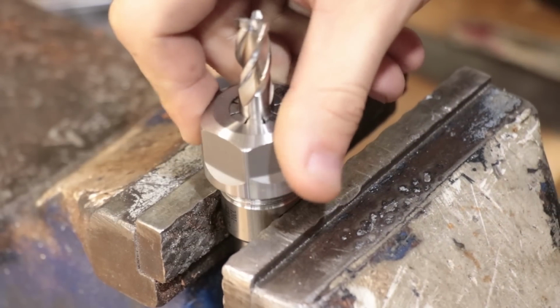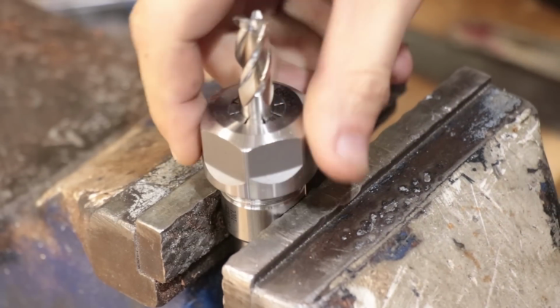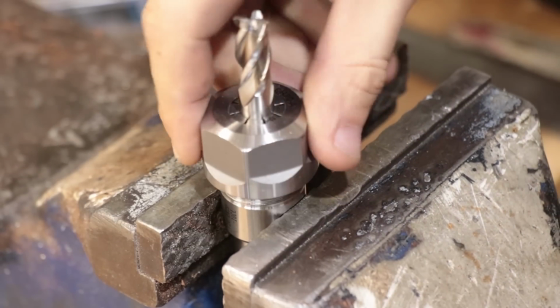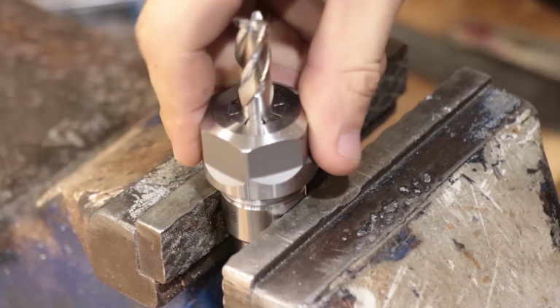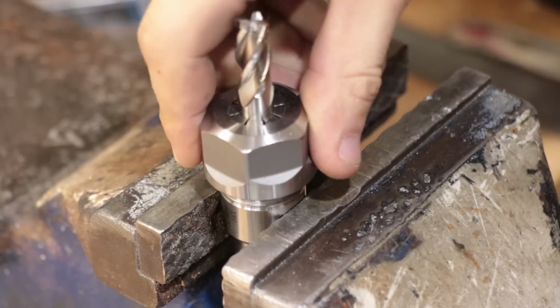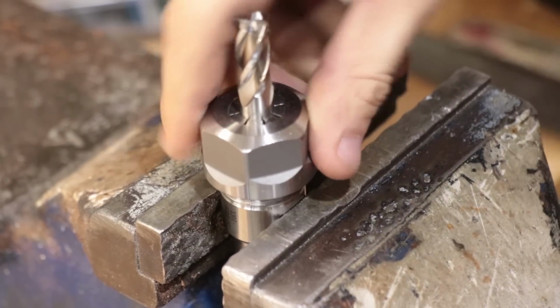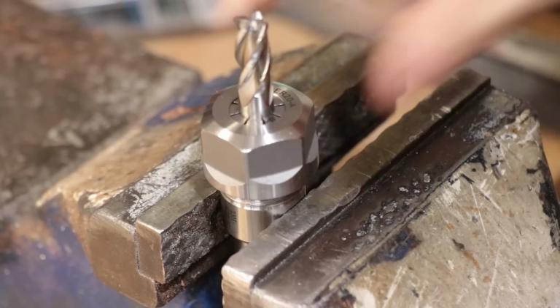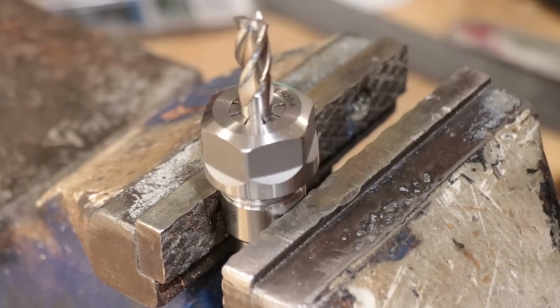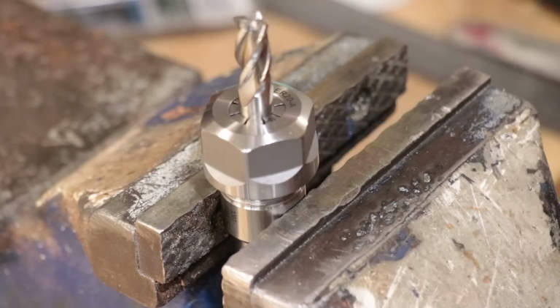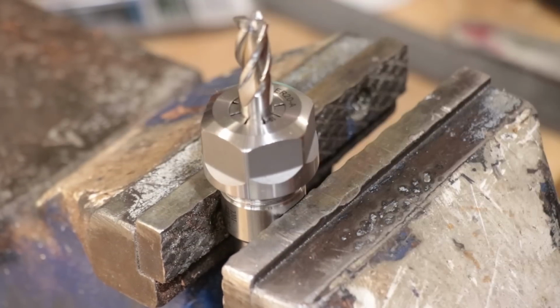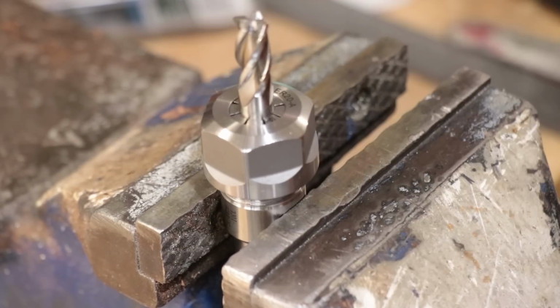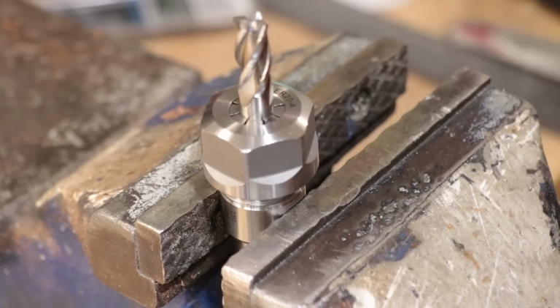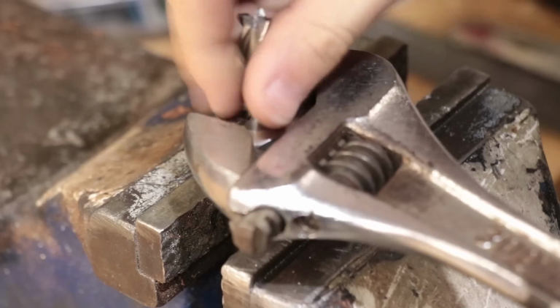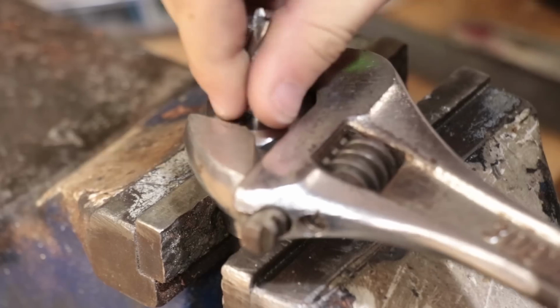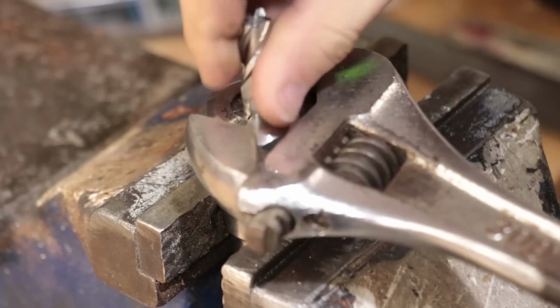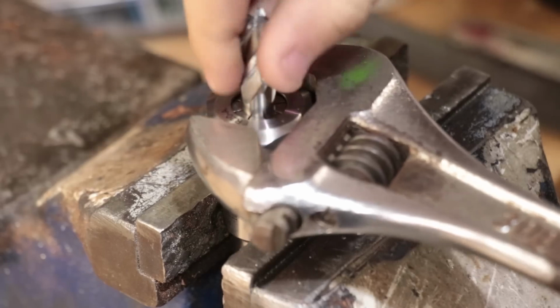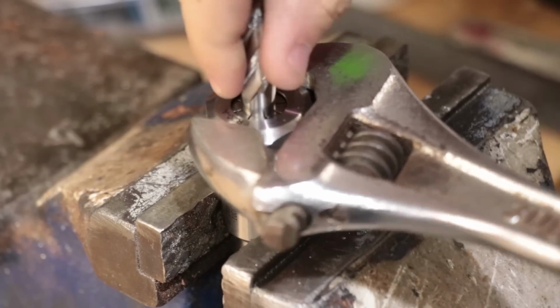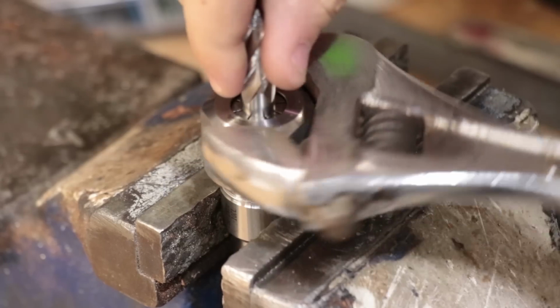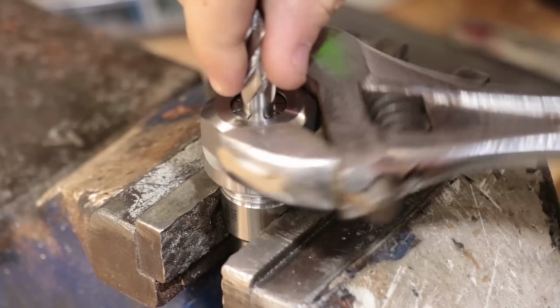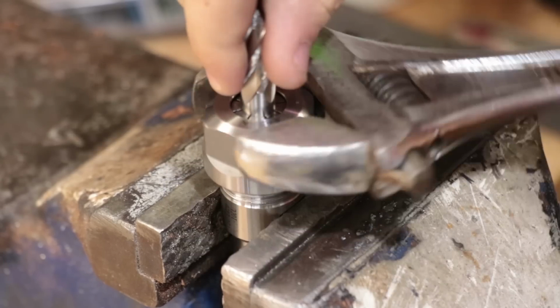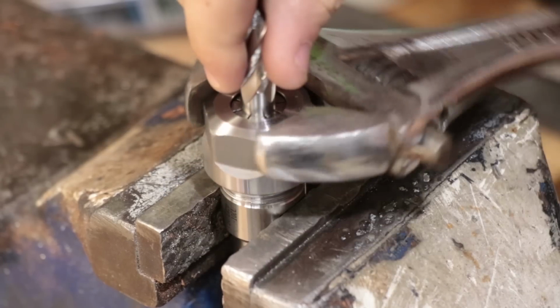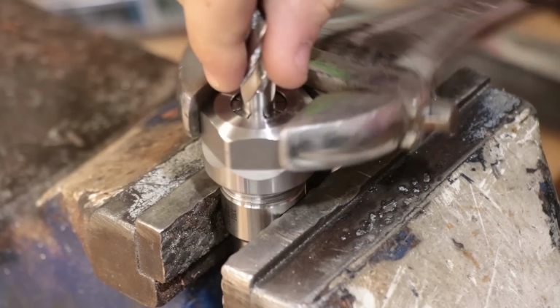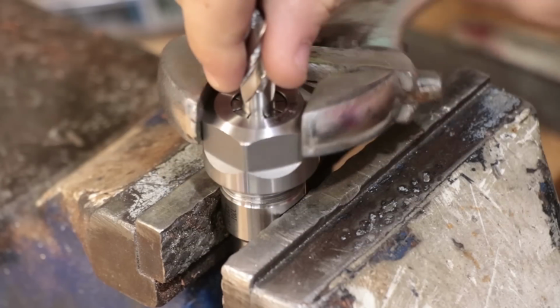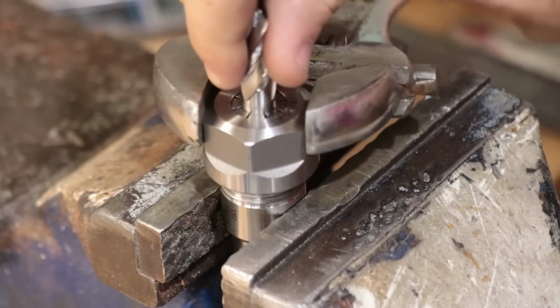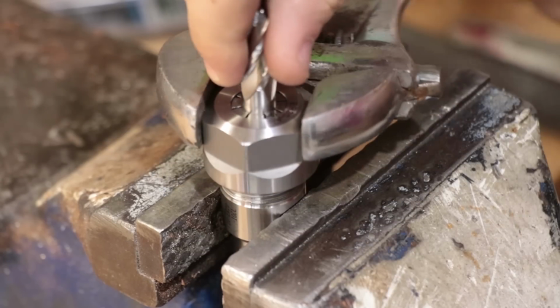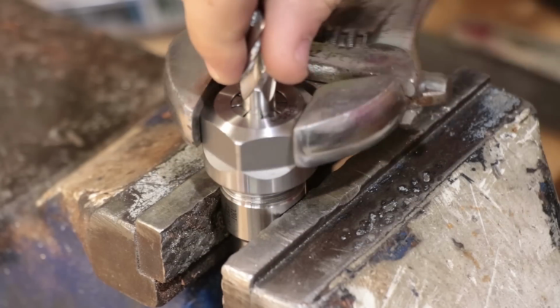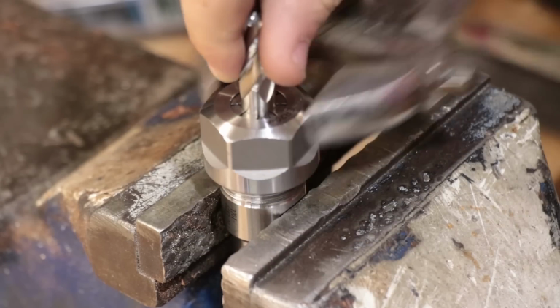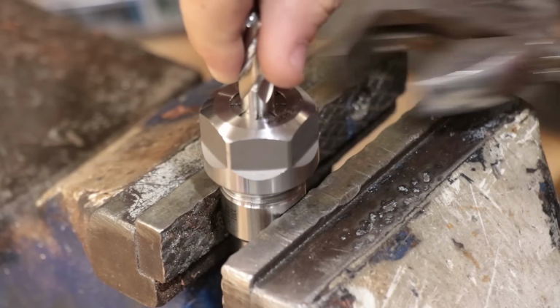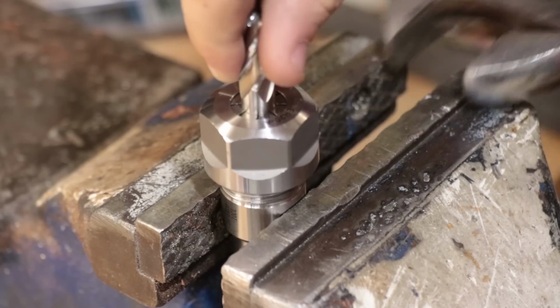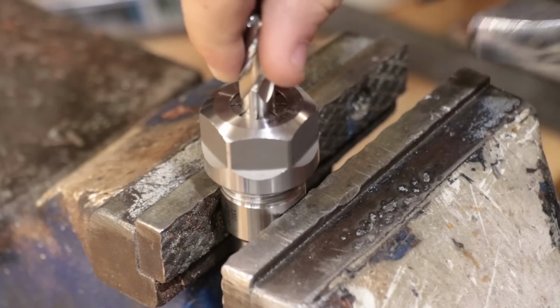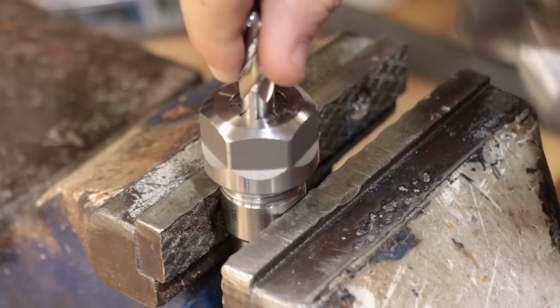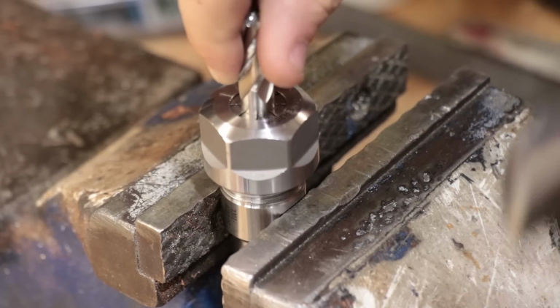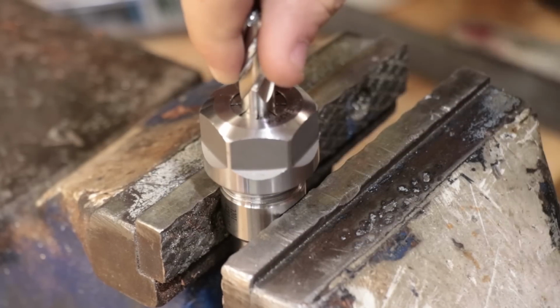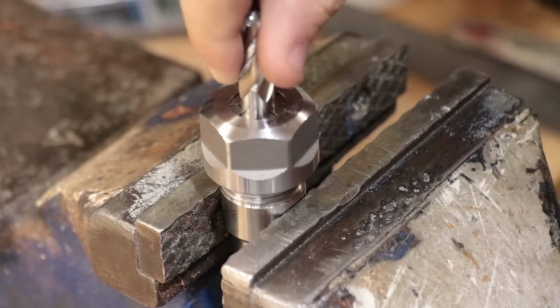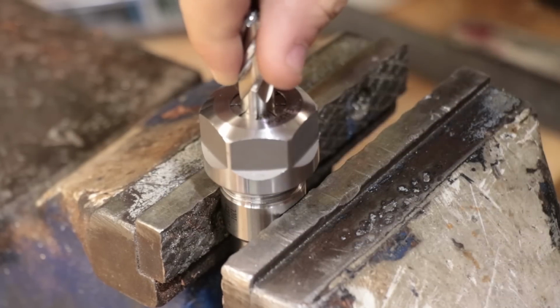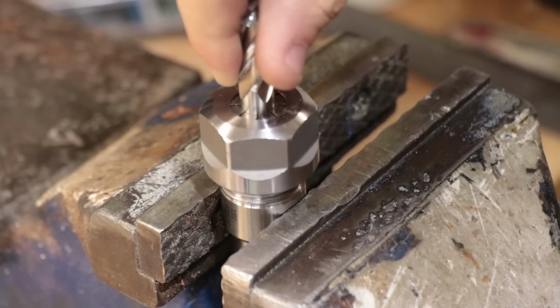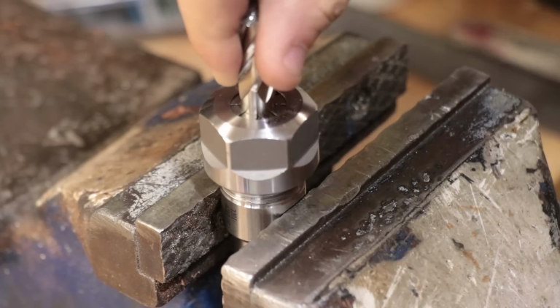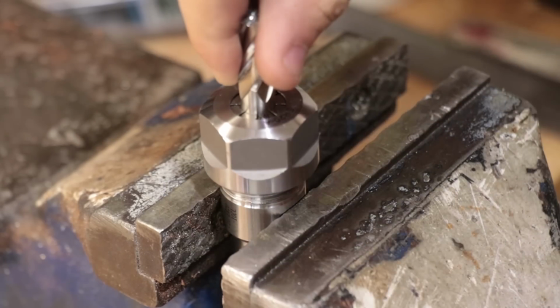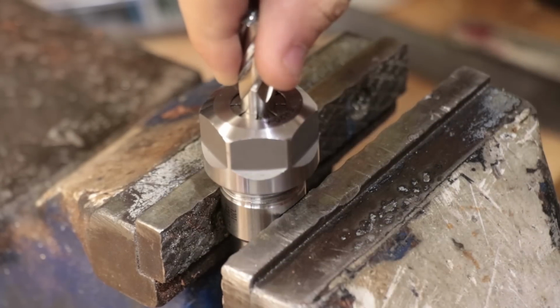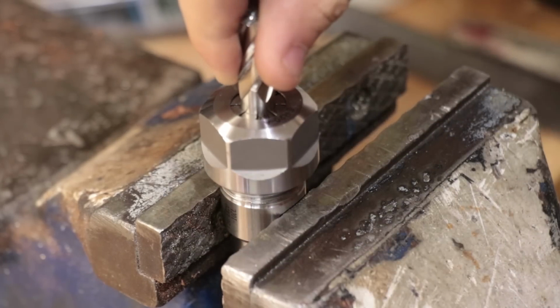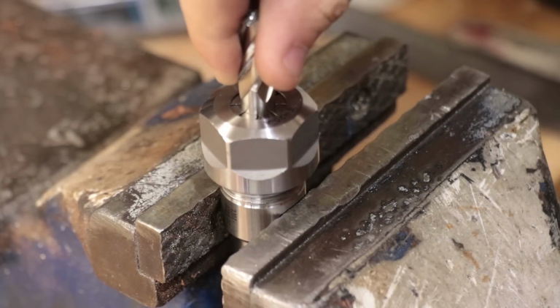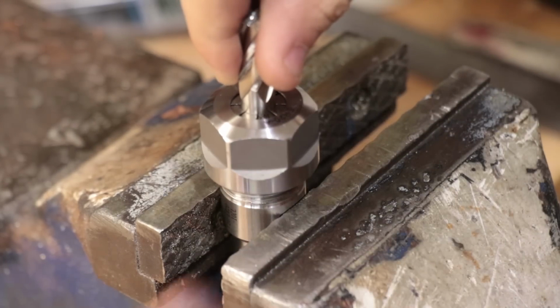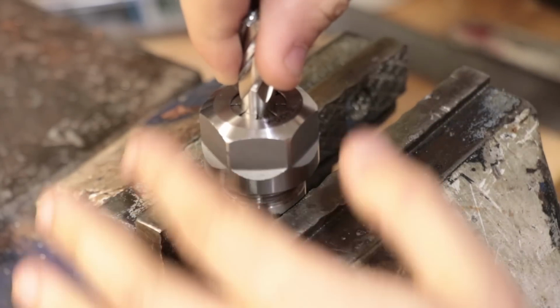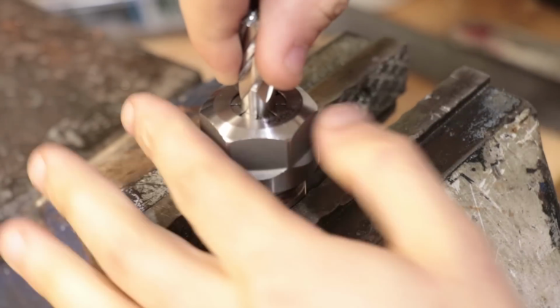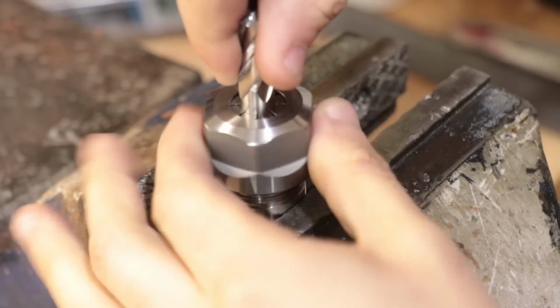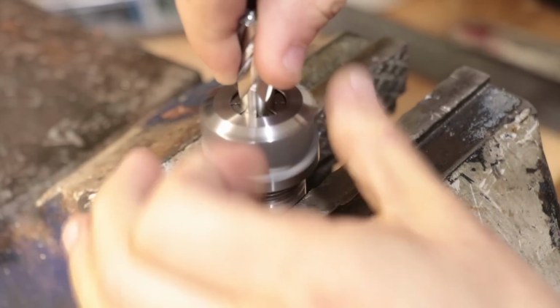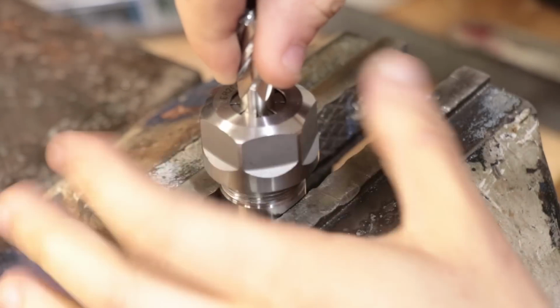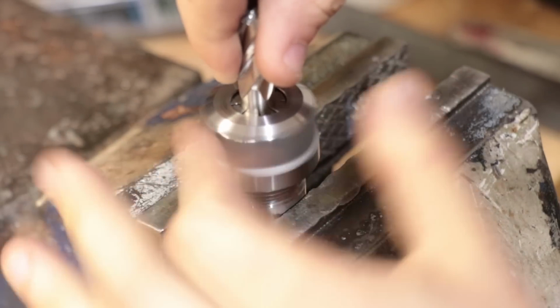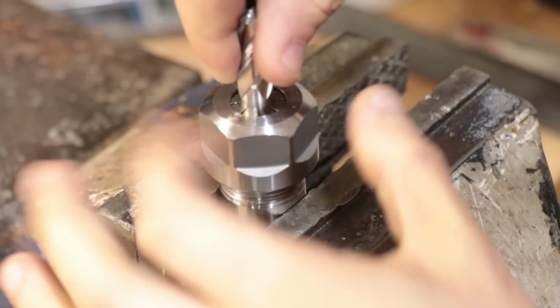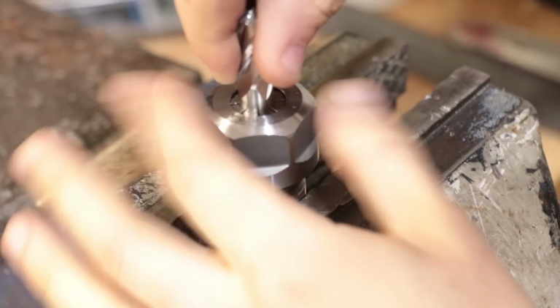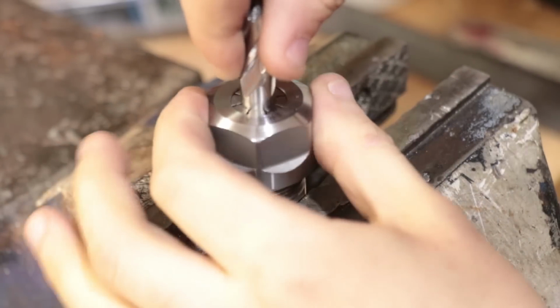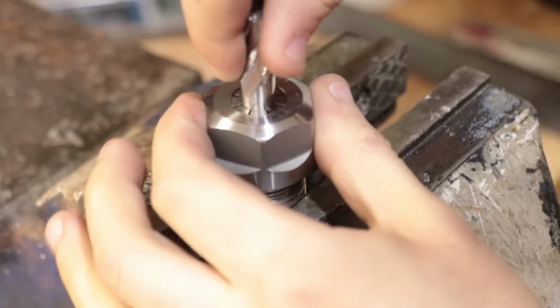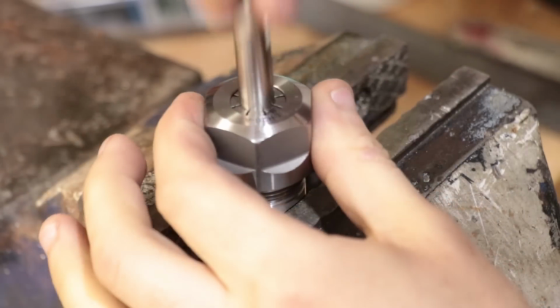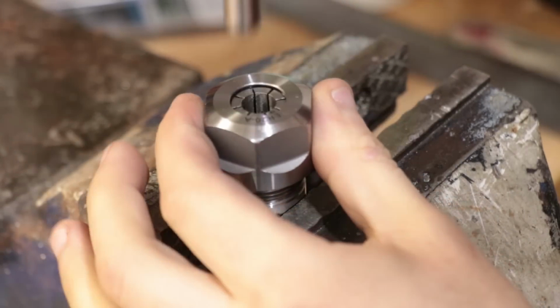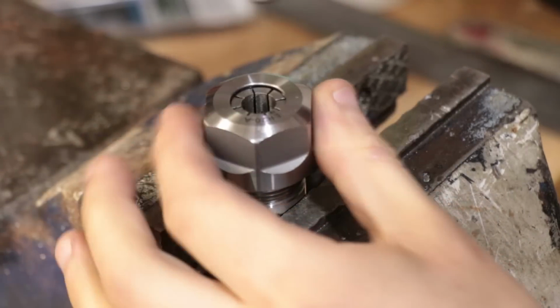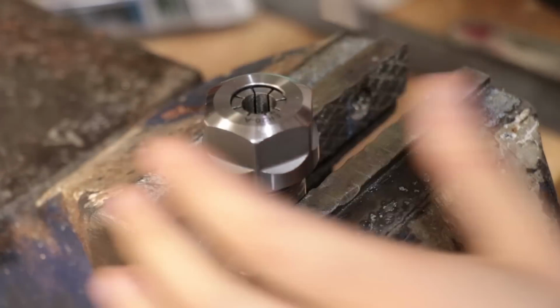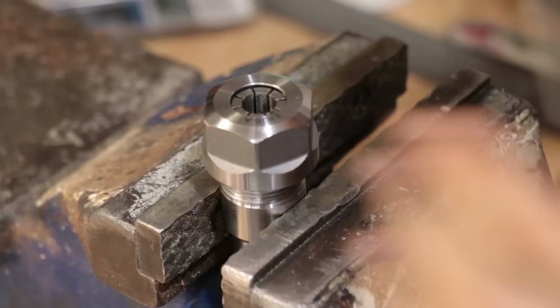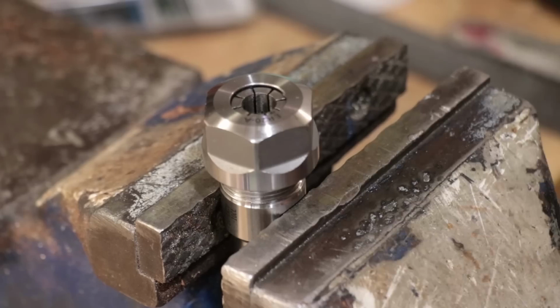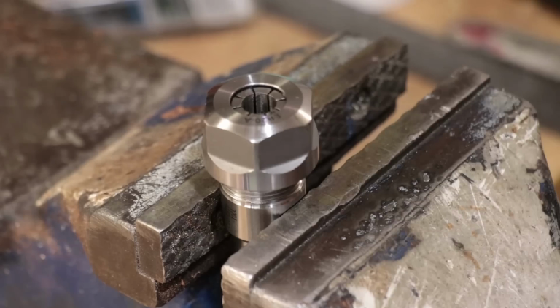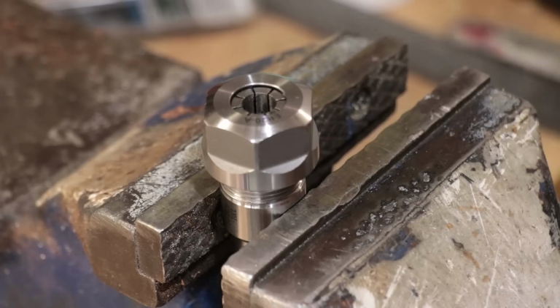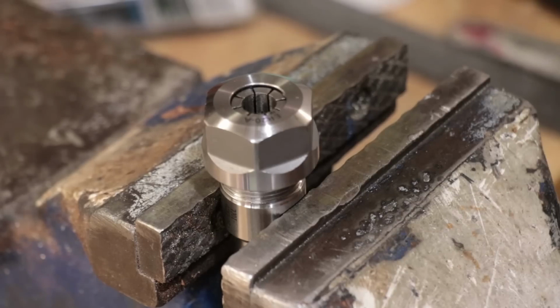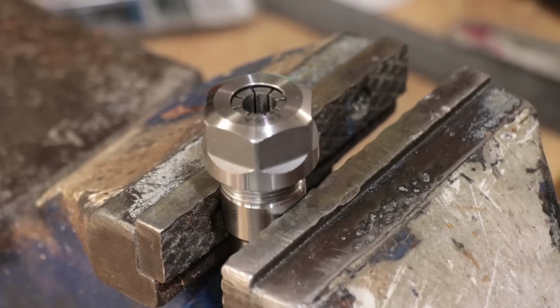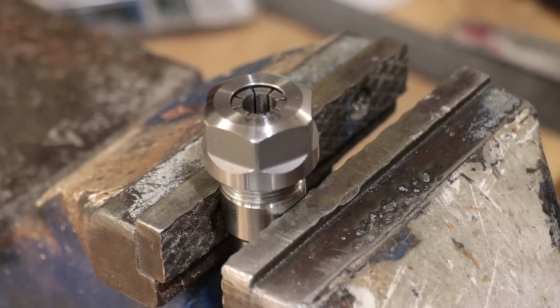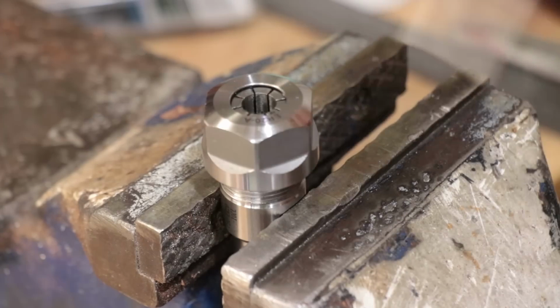To machine the wood I've opted to use this two-flute end mill, which will help clear the chips a lot better than the four-flute.